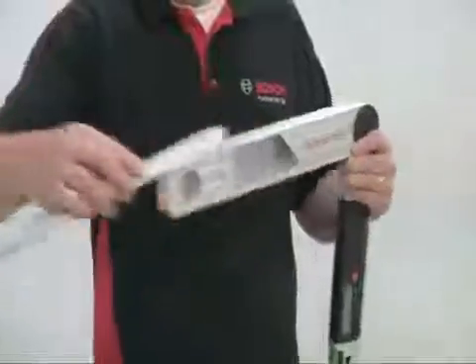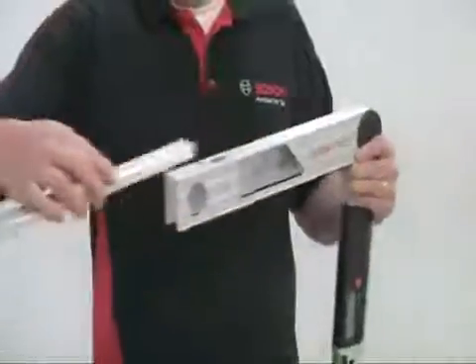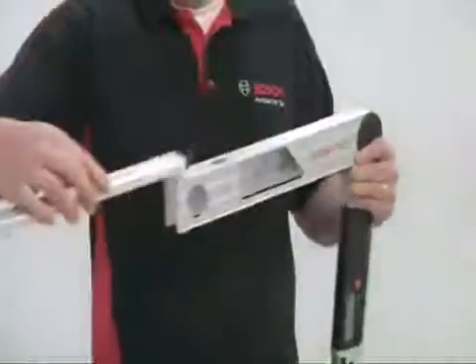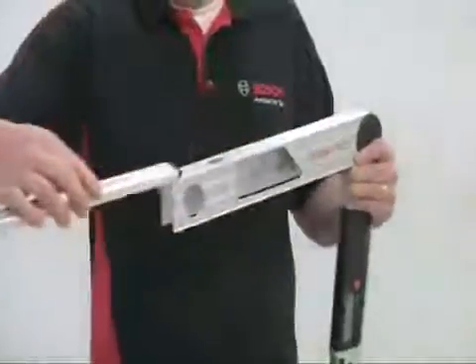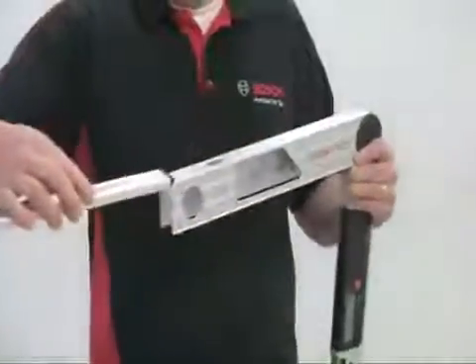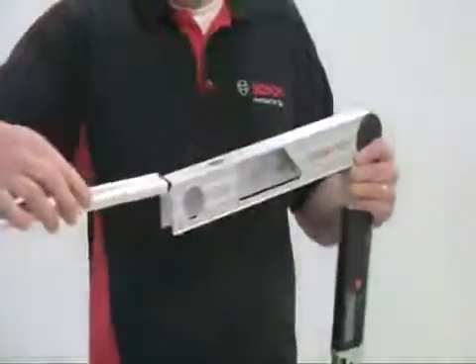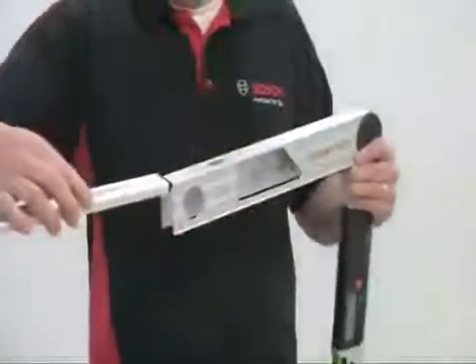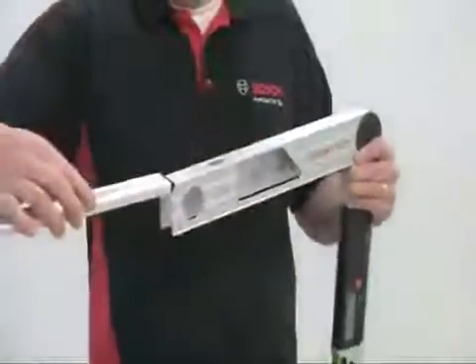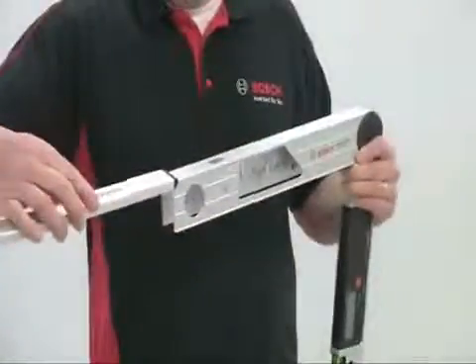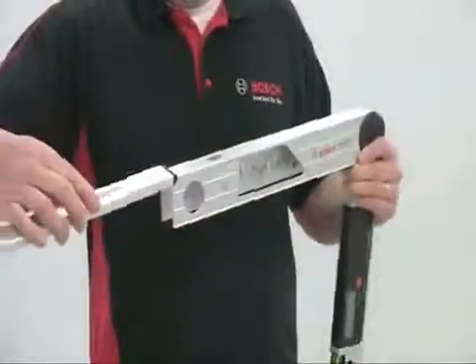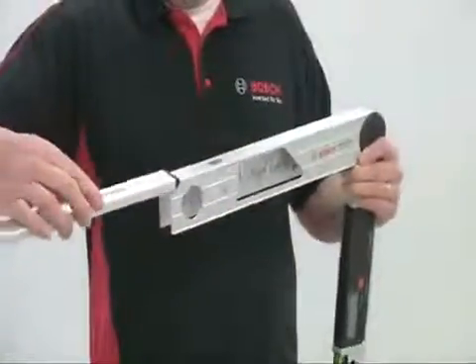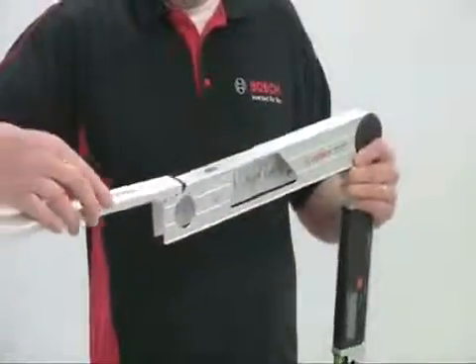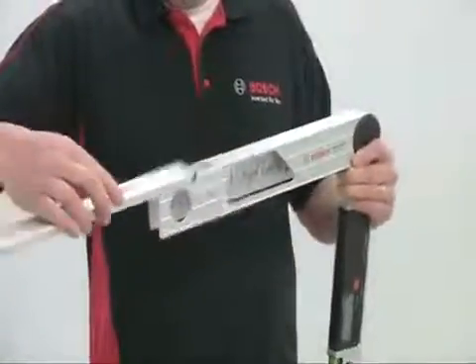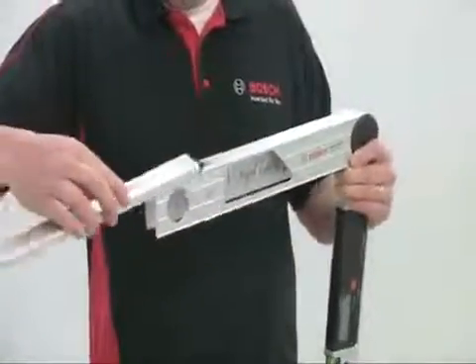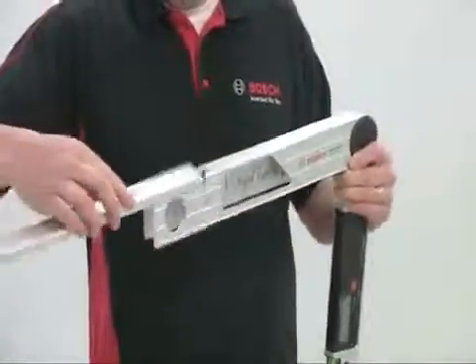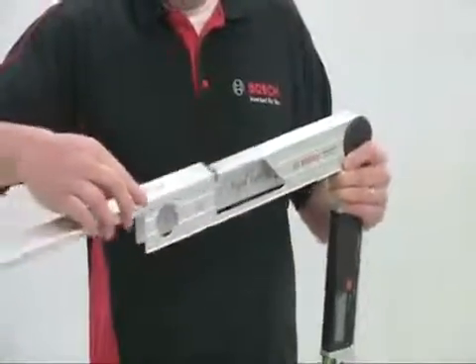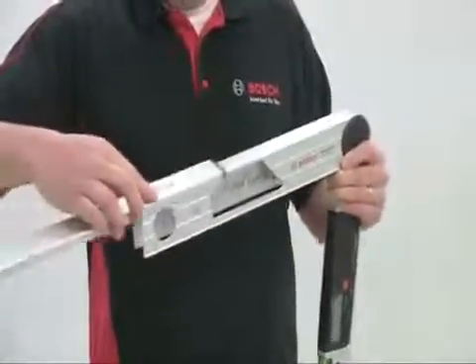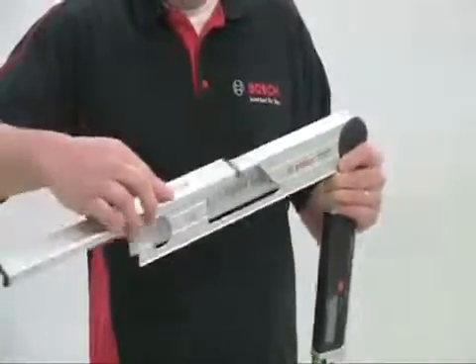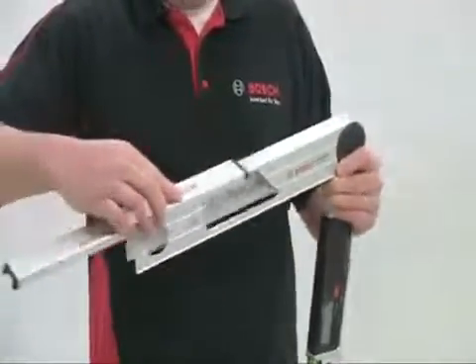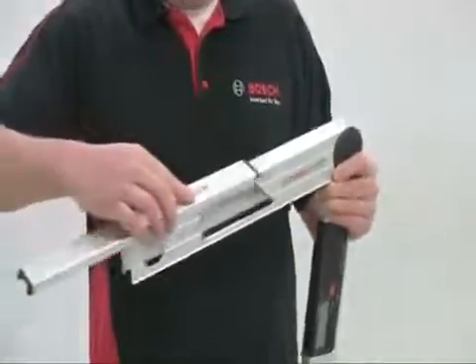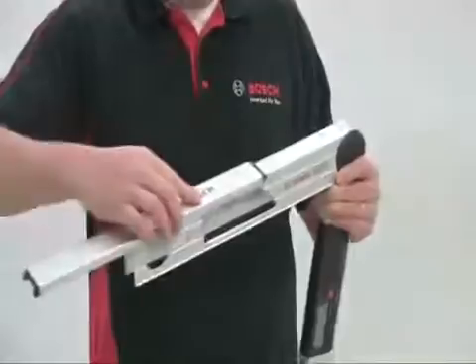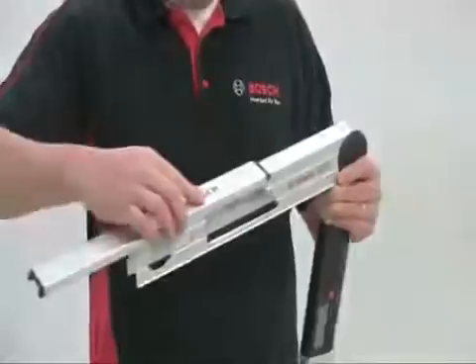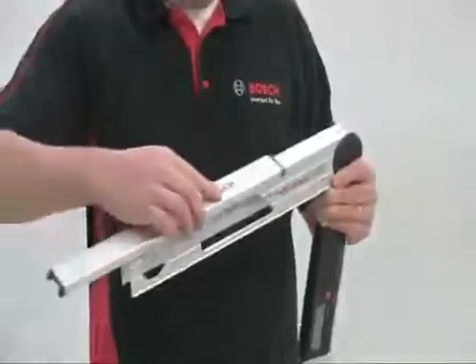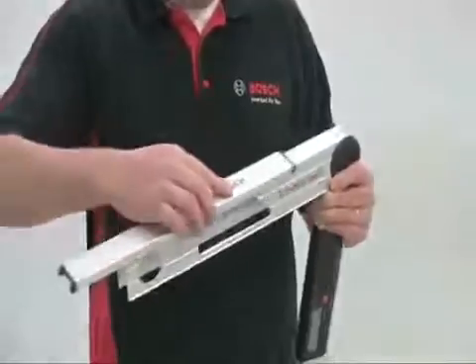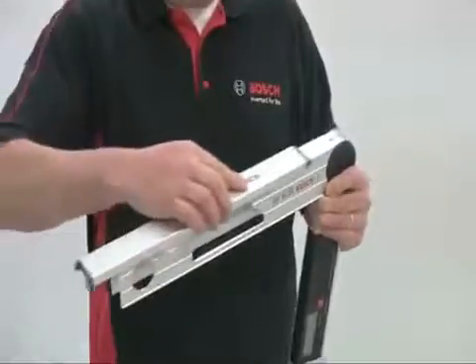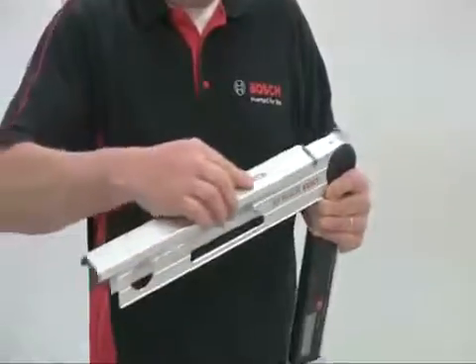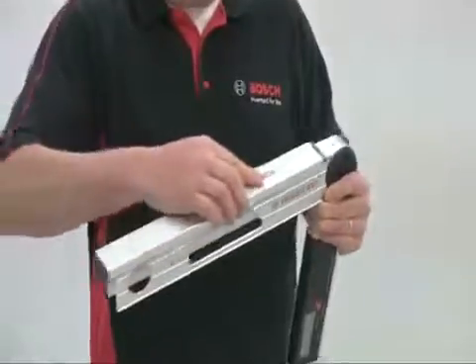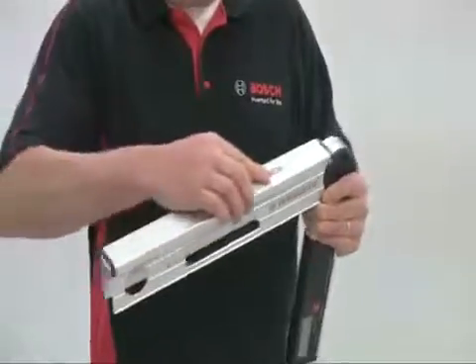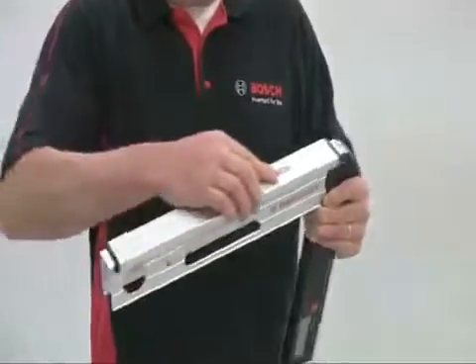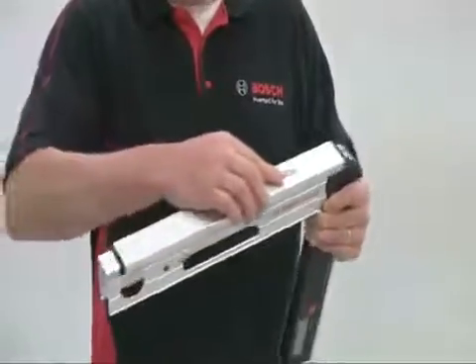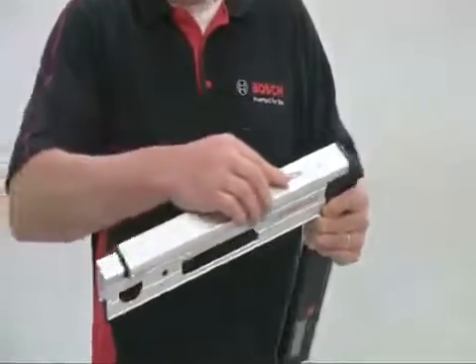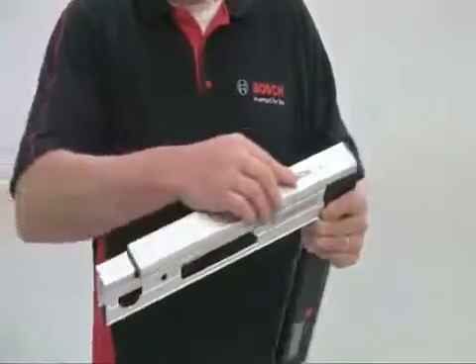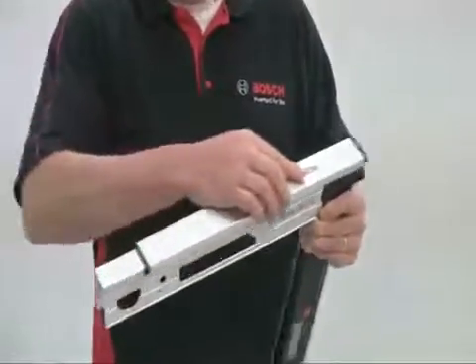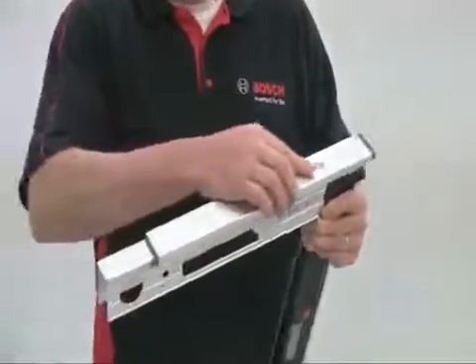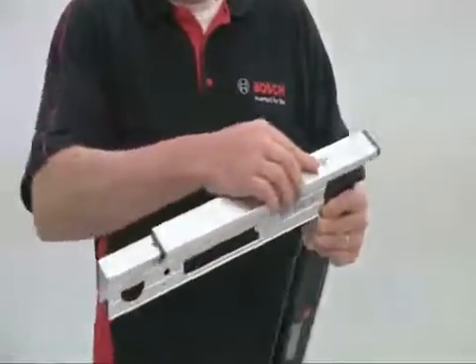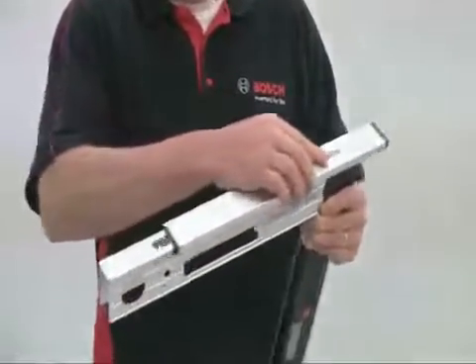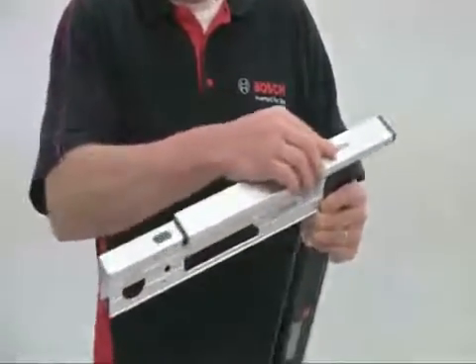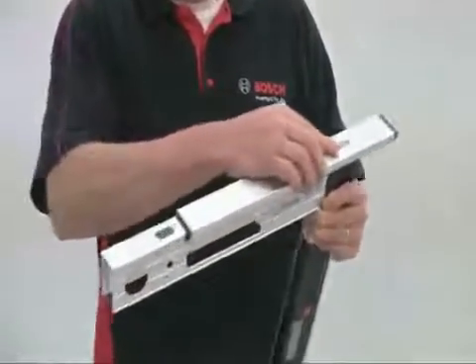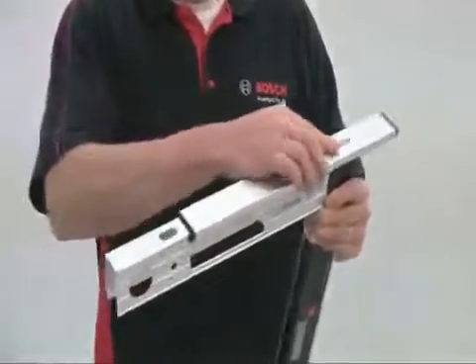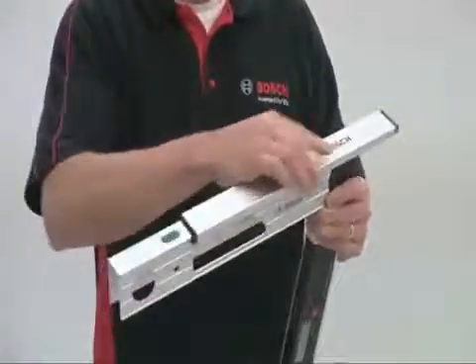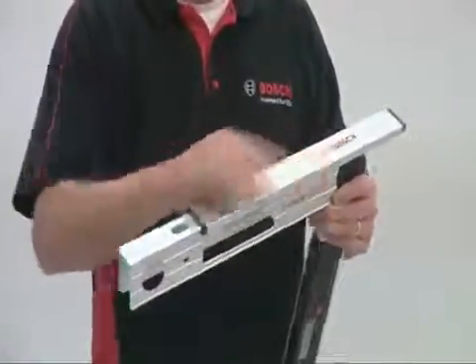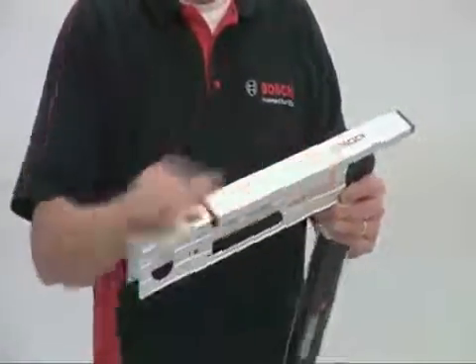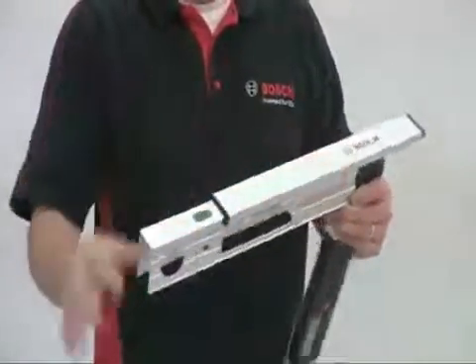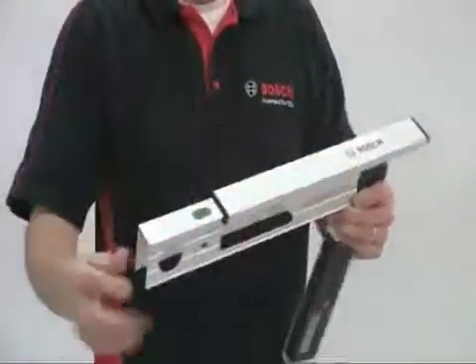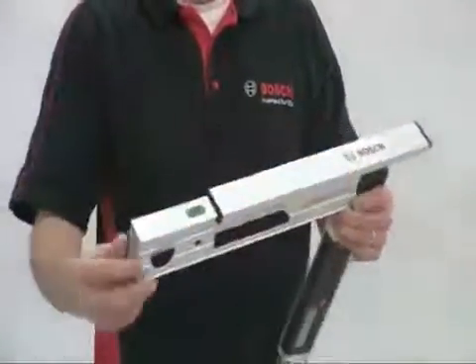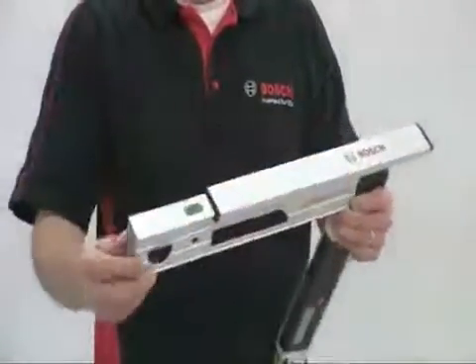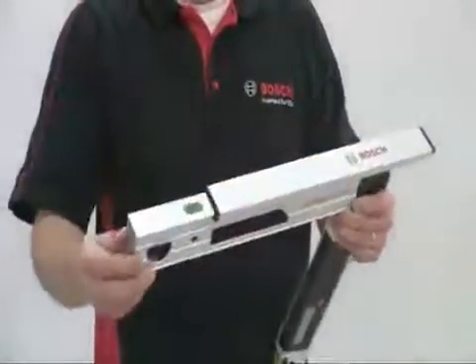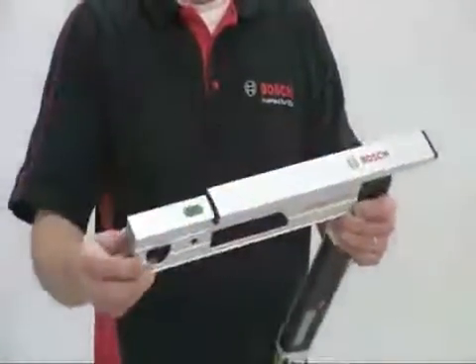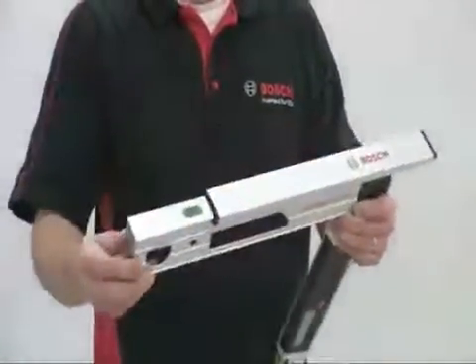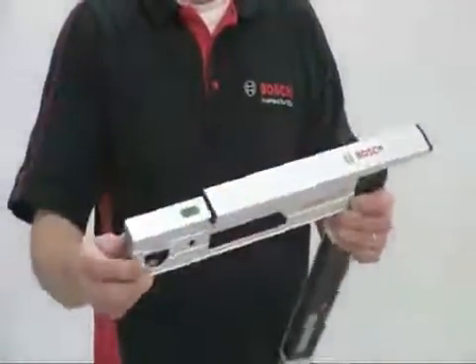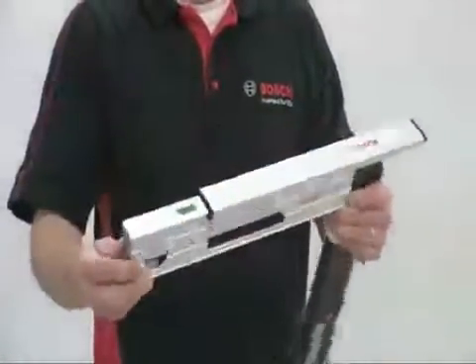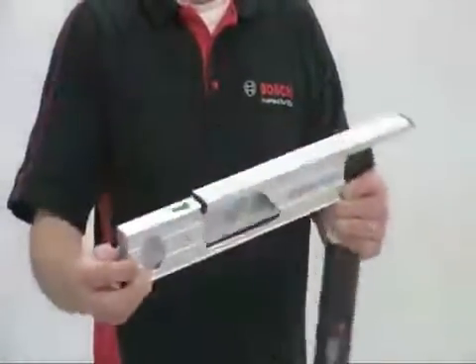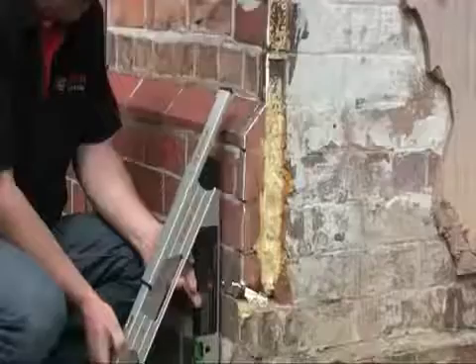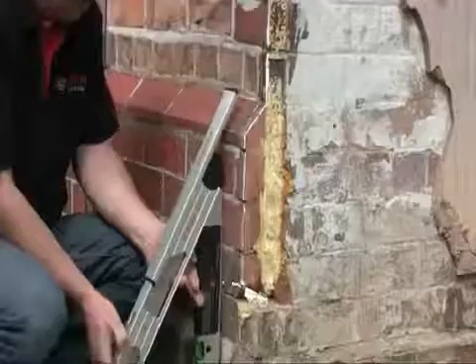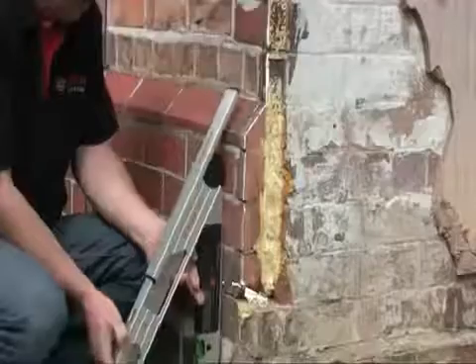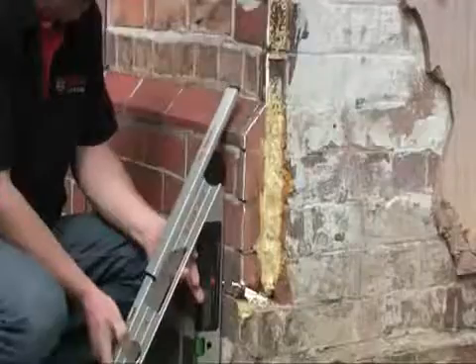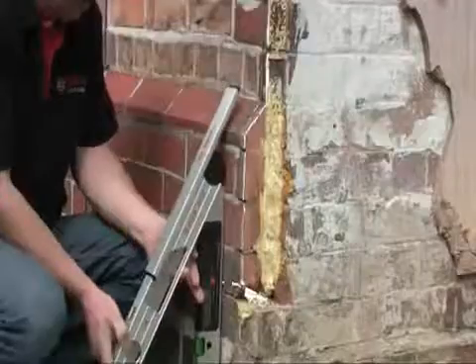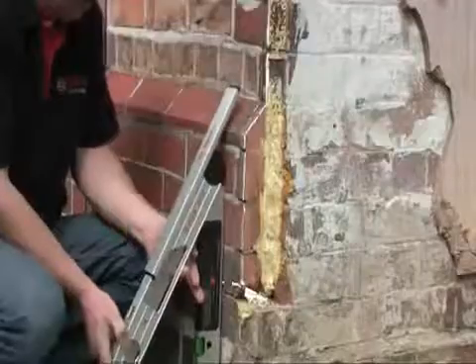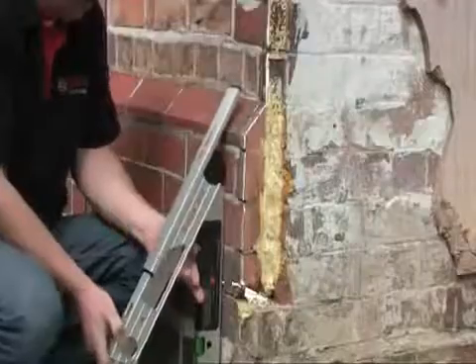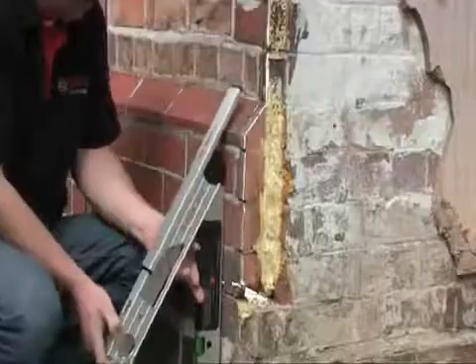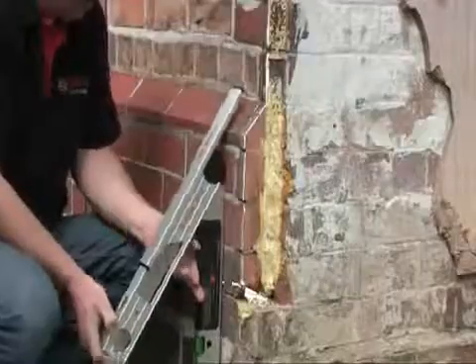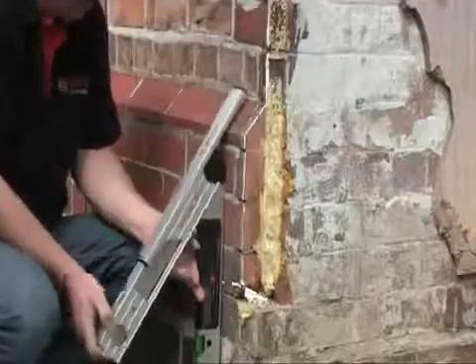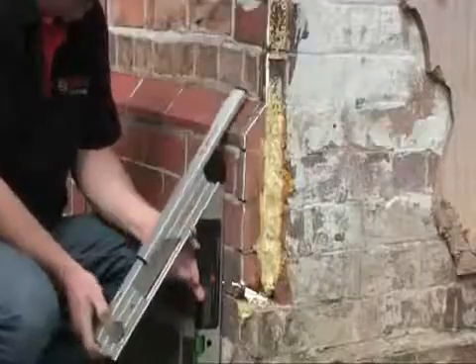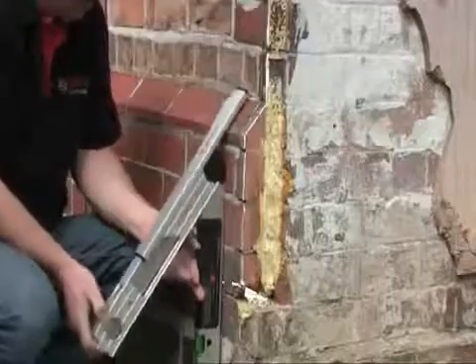The leg extension allows you to measure angles where one of the surfaces is too short to accommodate the full leg length.